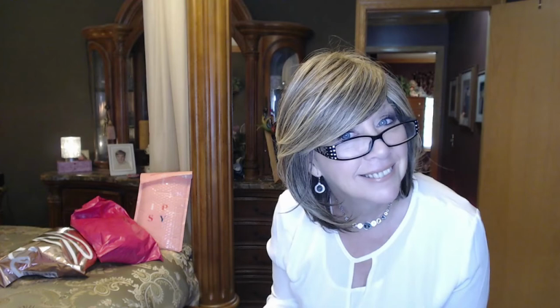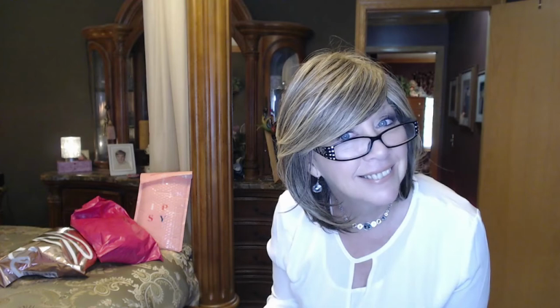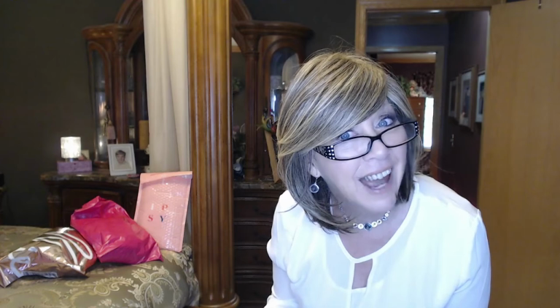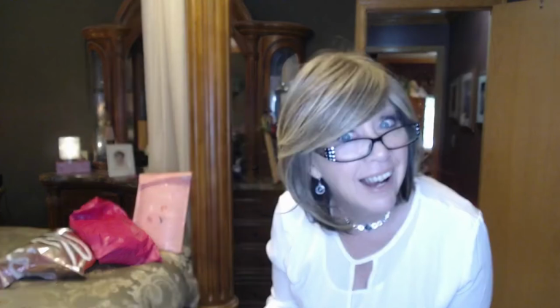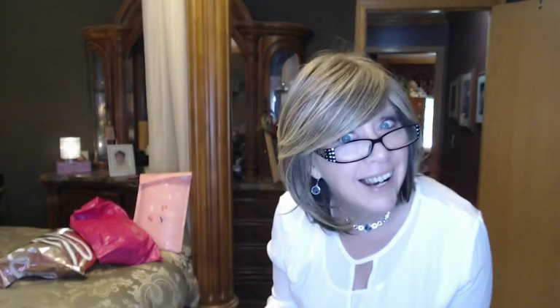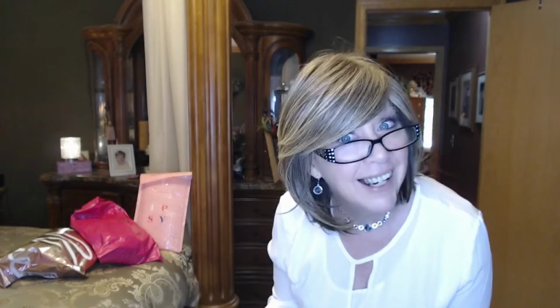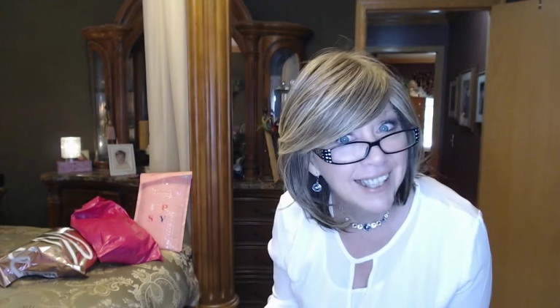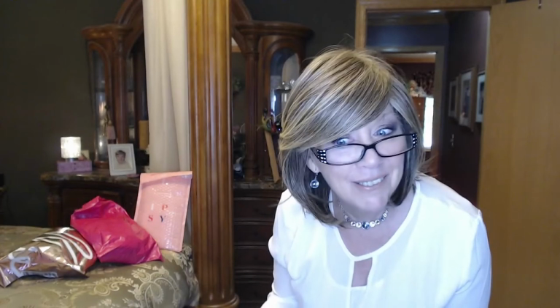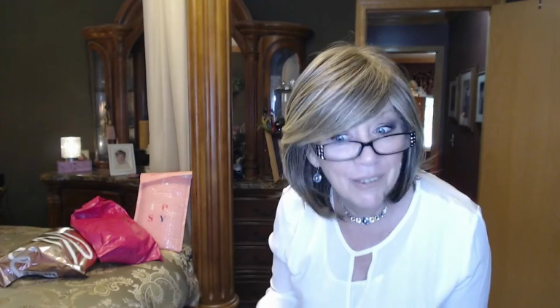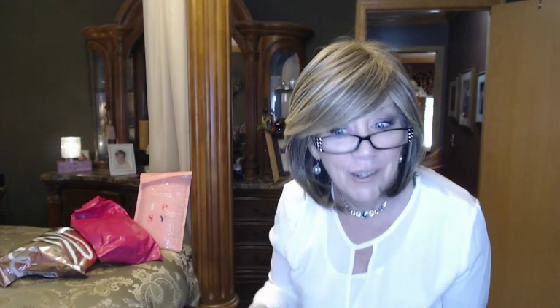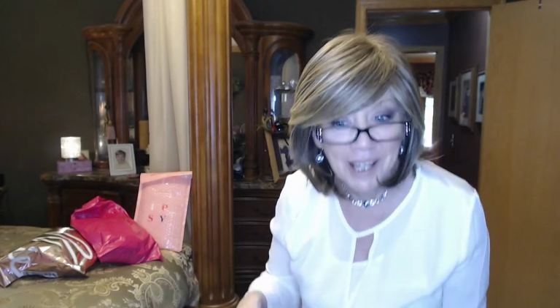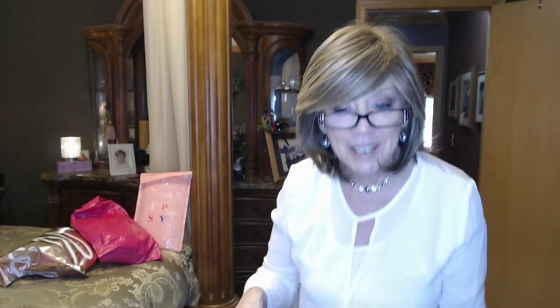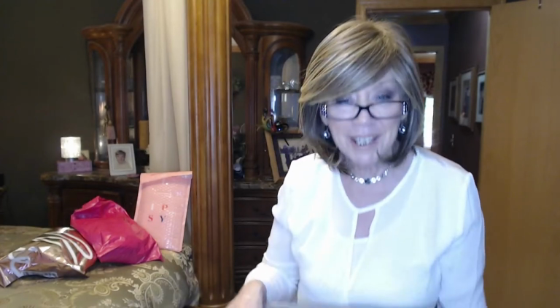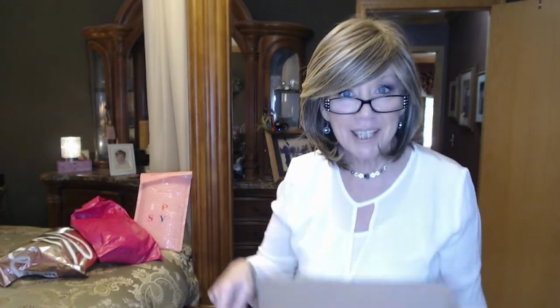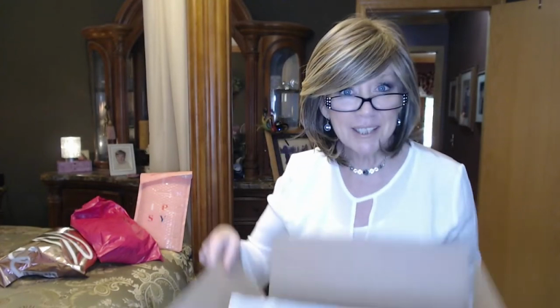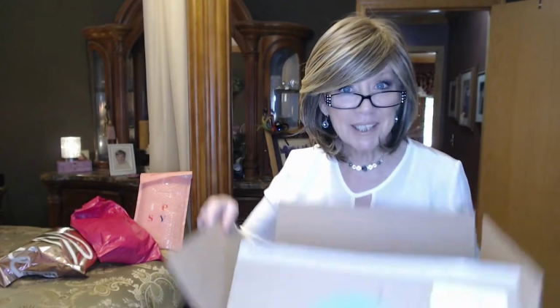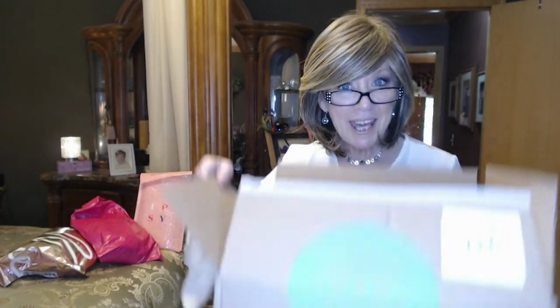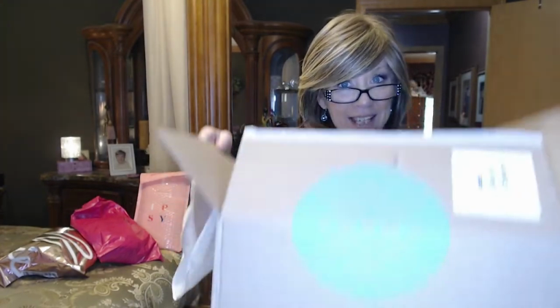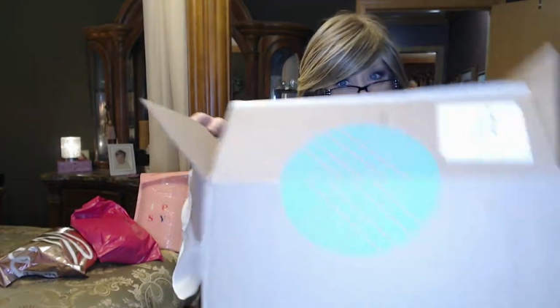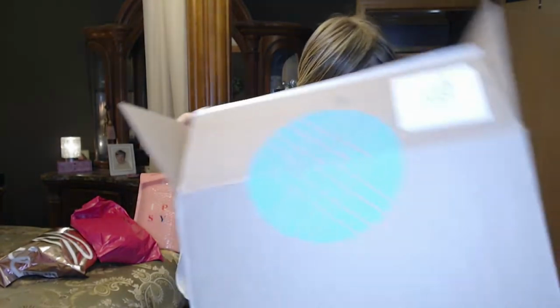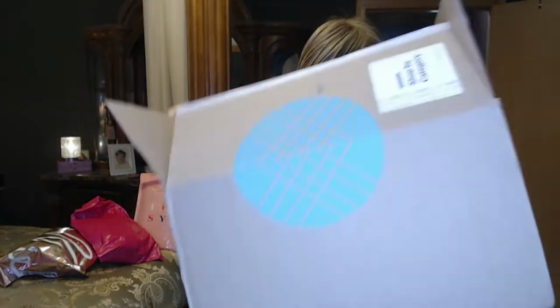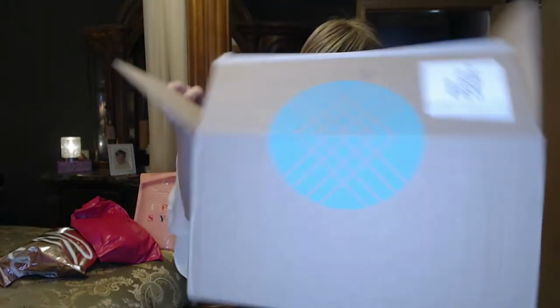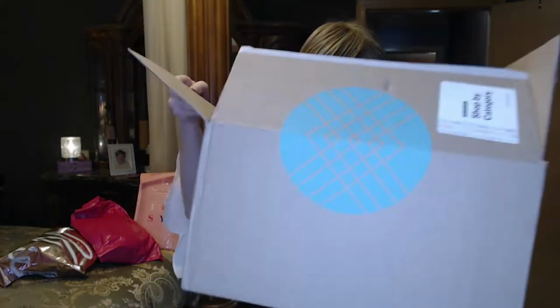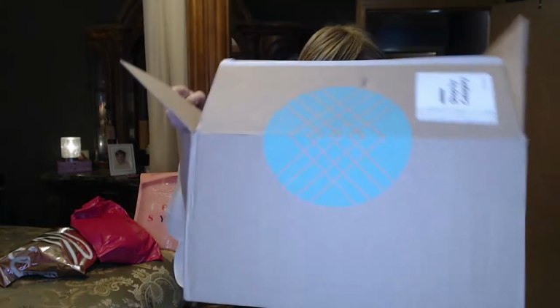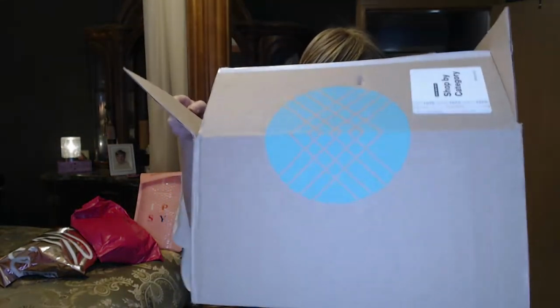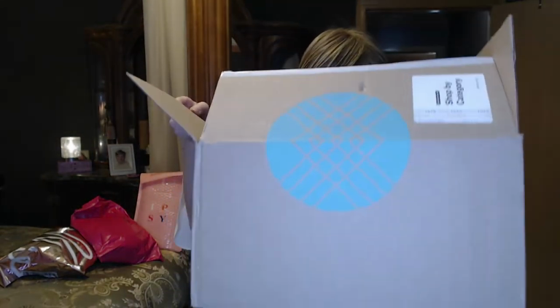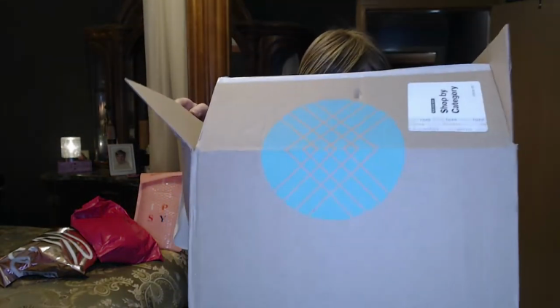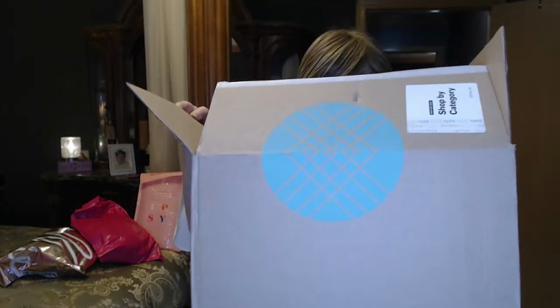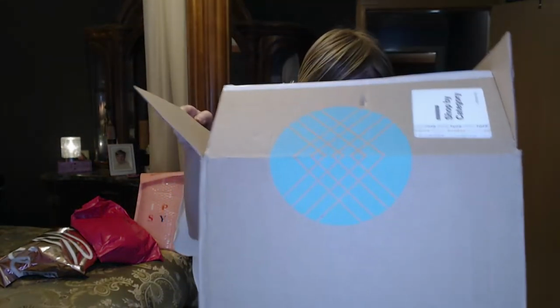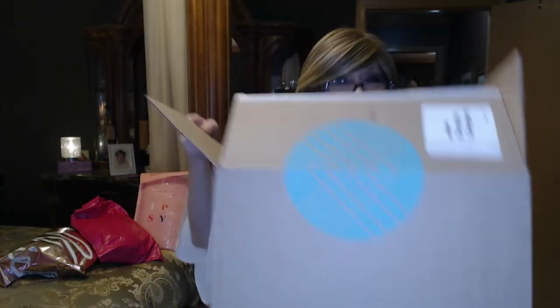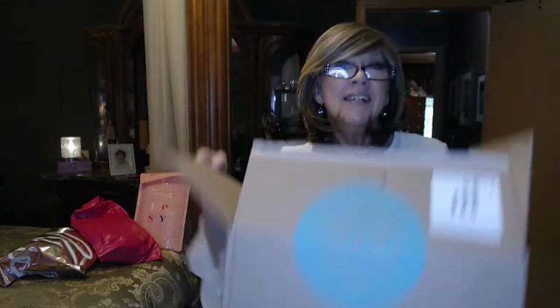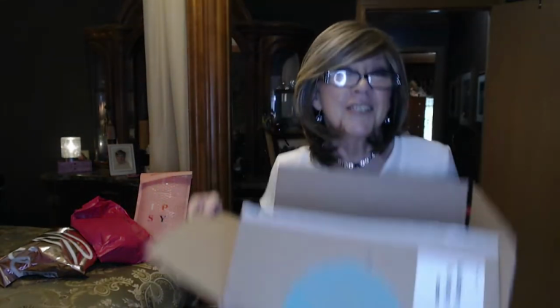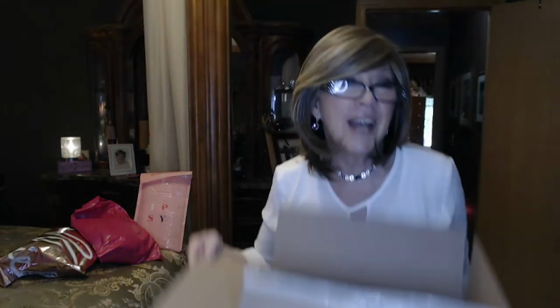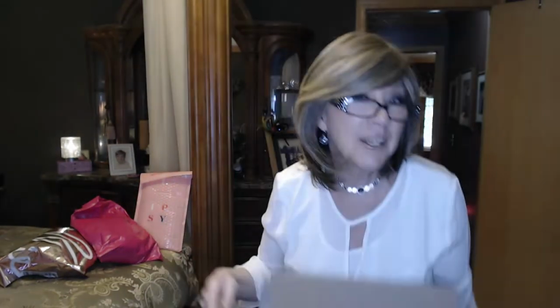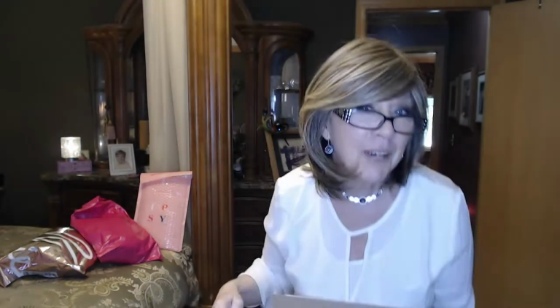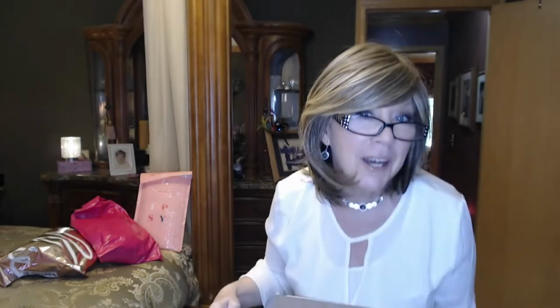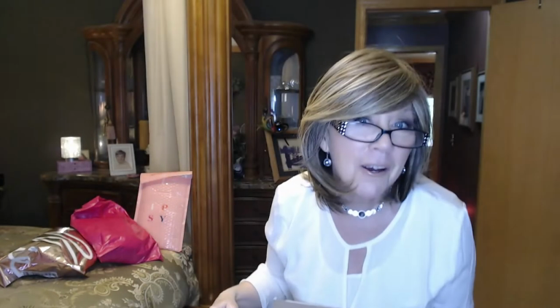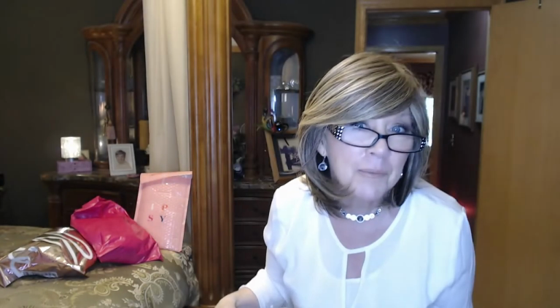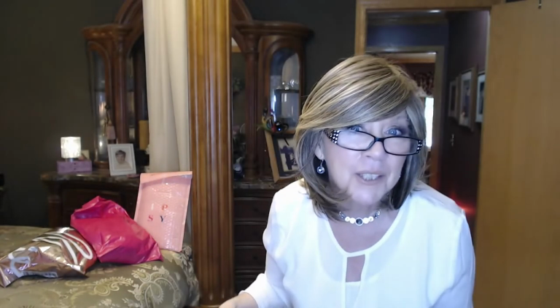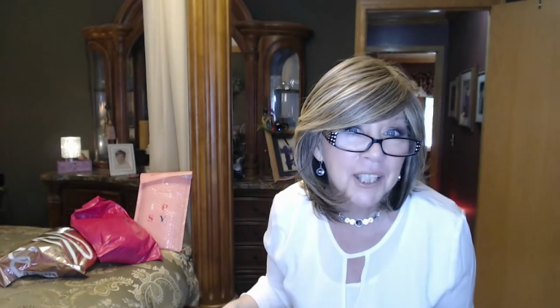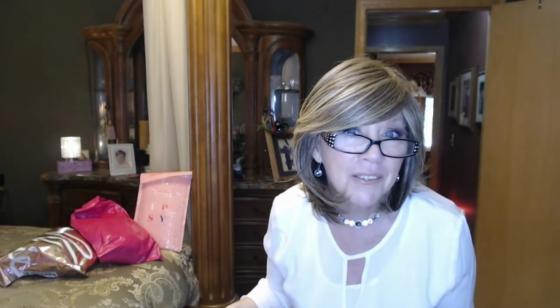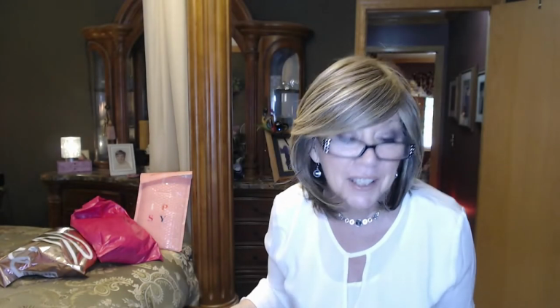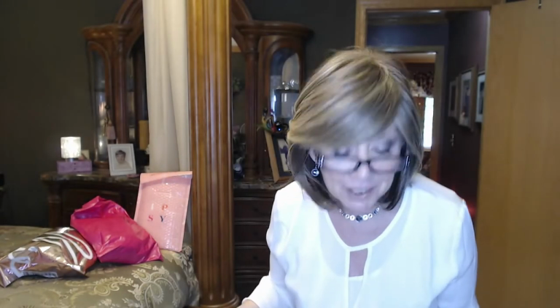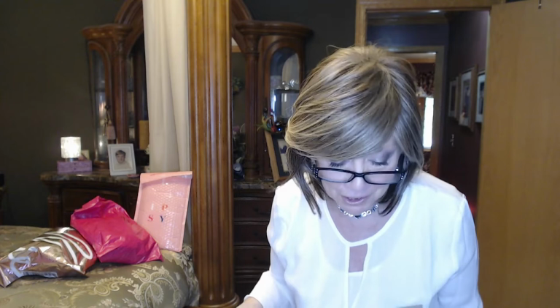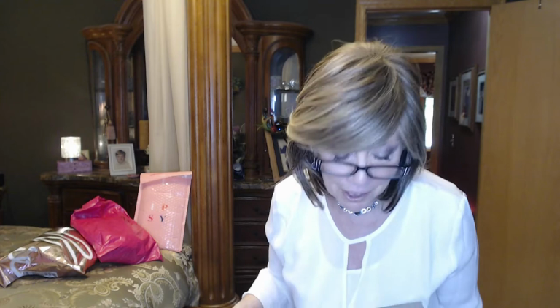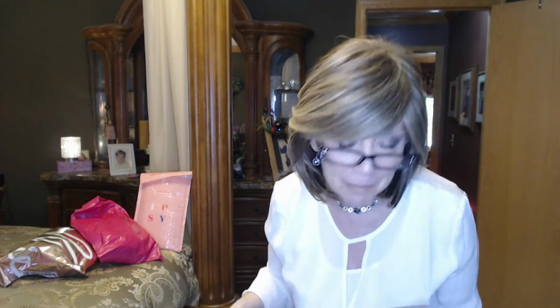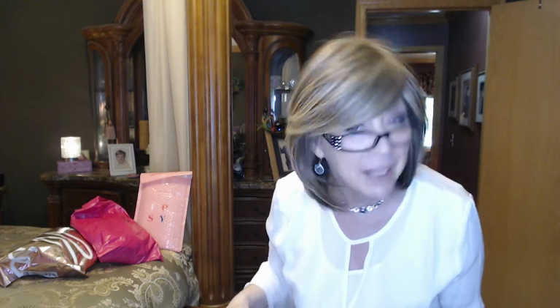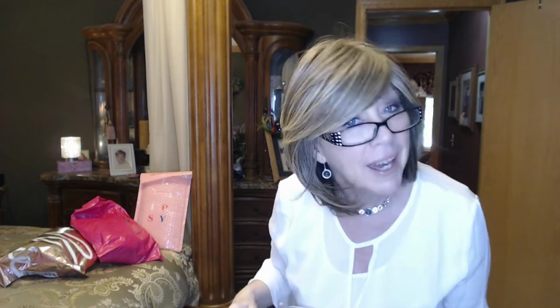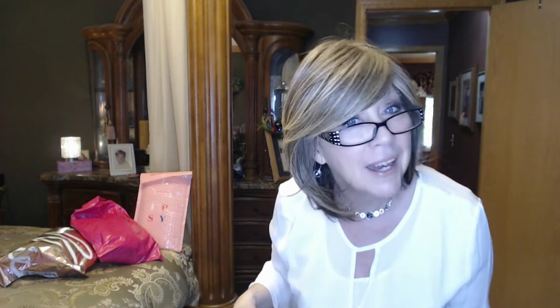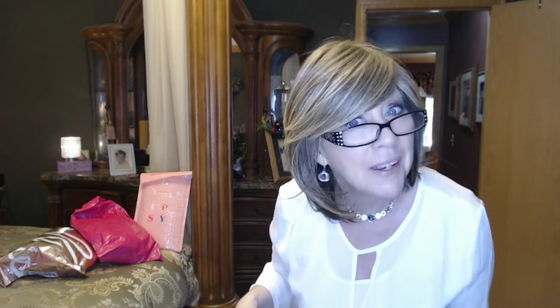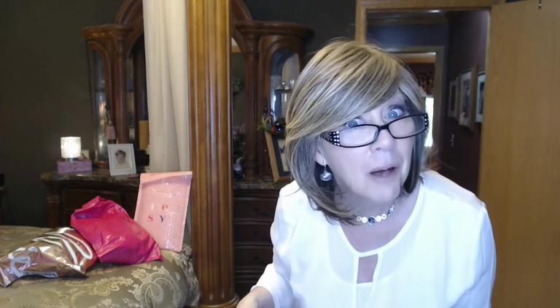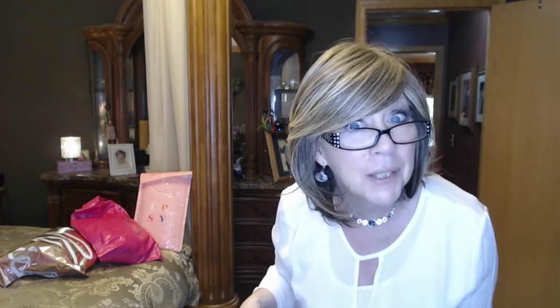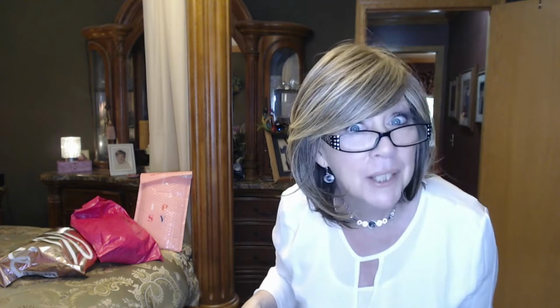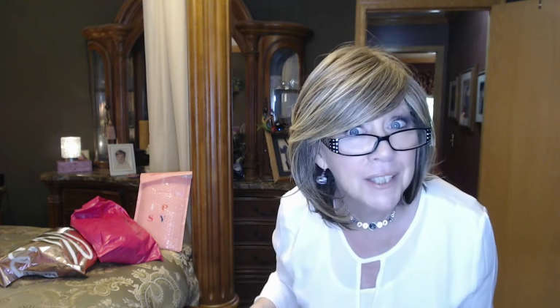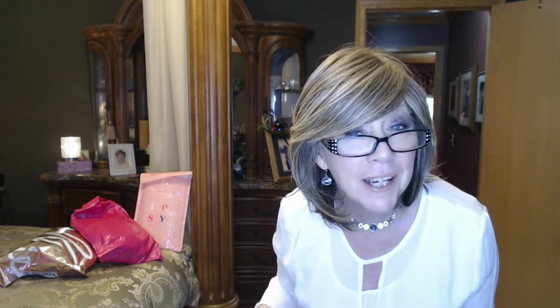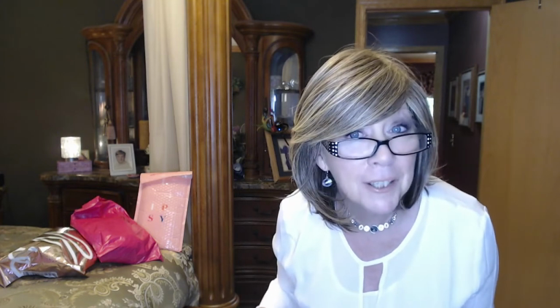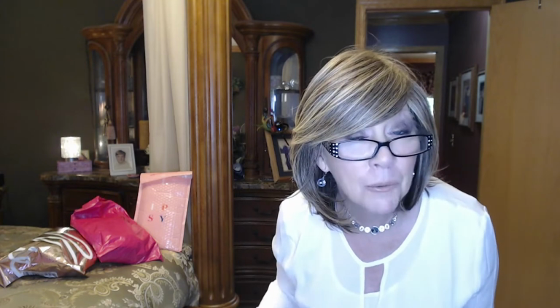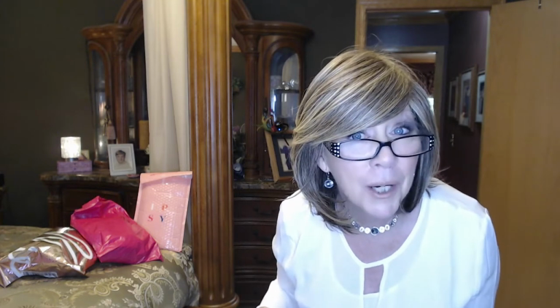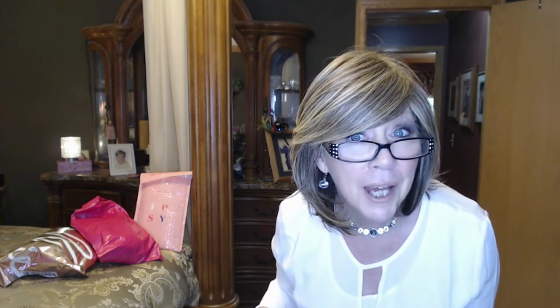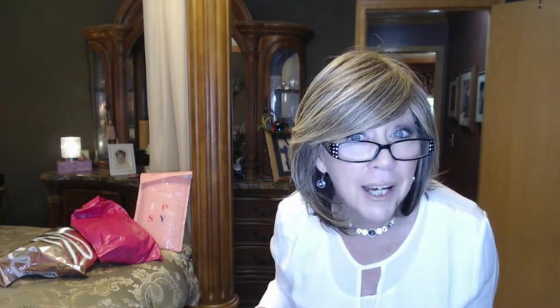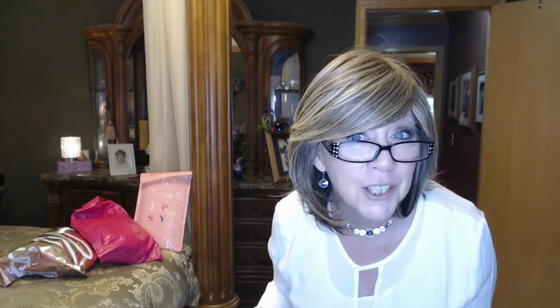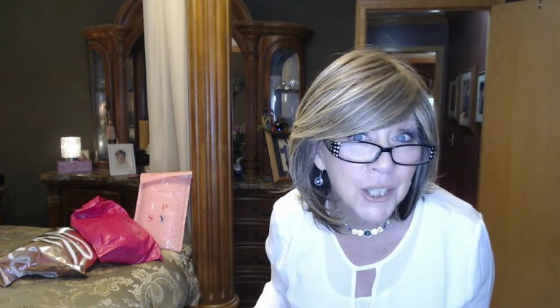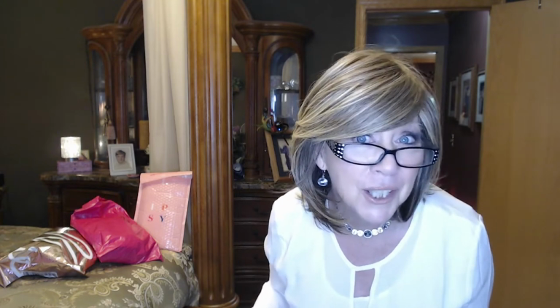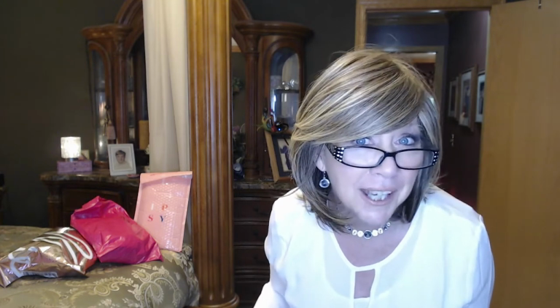Hi everyone, it's a Stitch Fix day! I hope you stick around and join me and help me decide what I should keep.